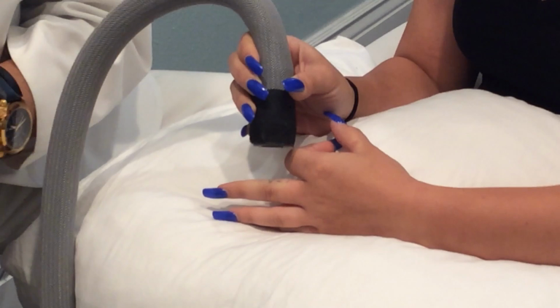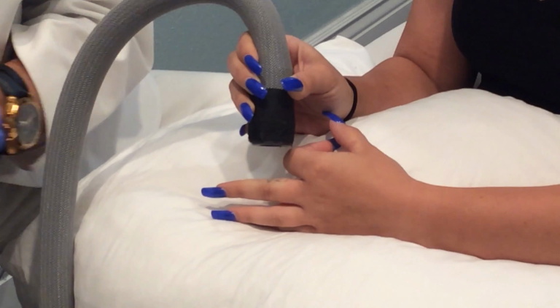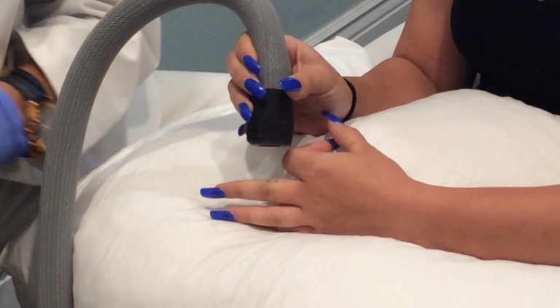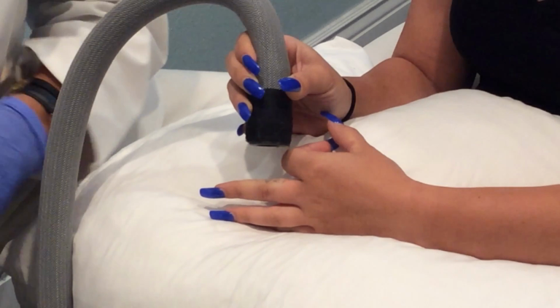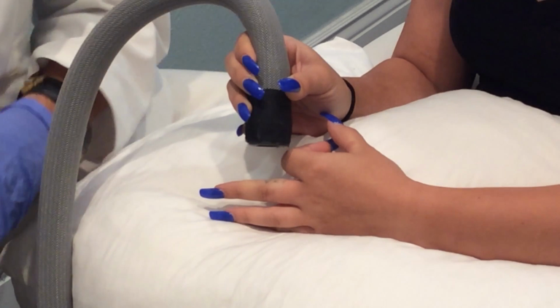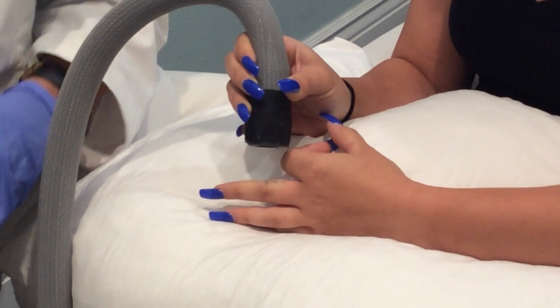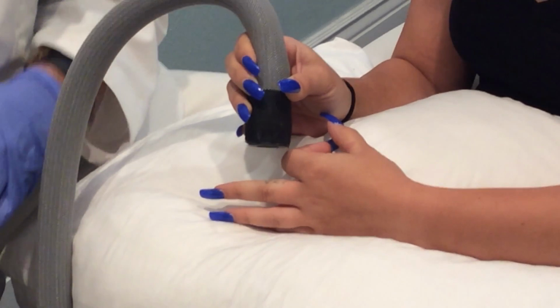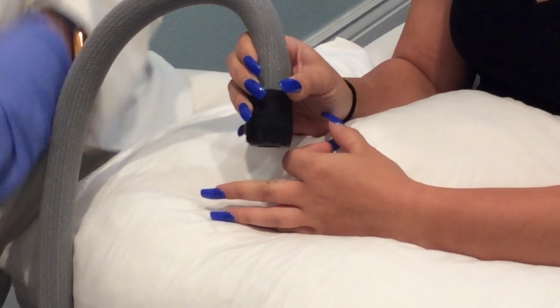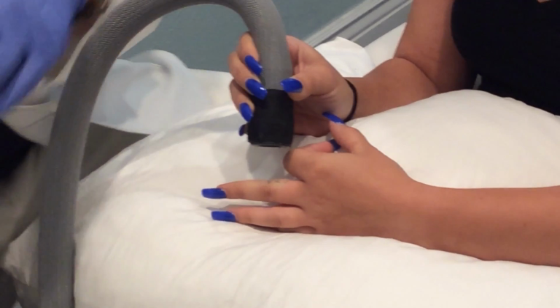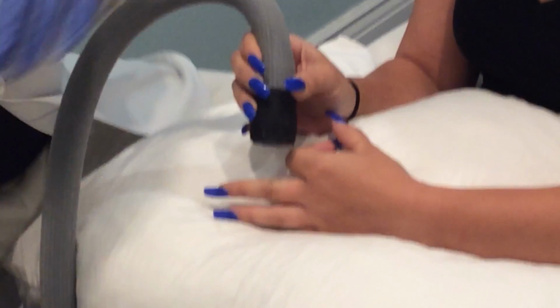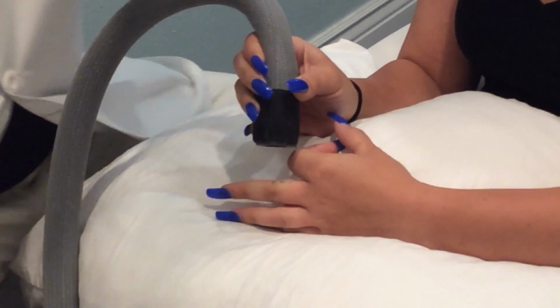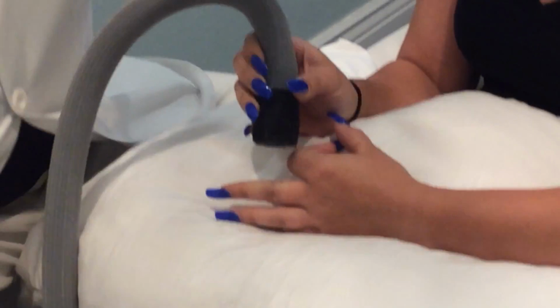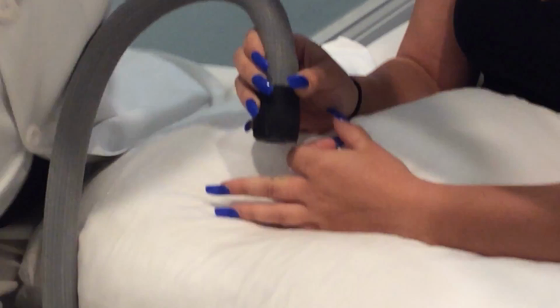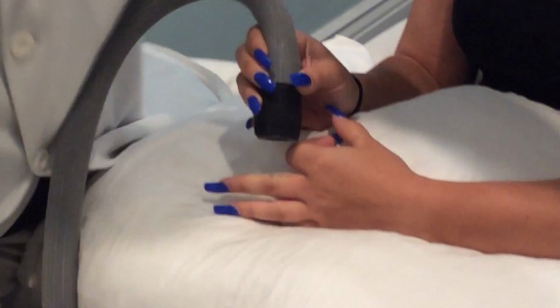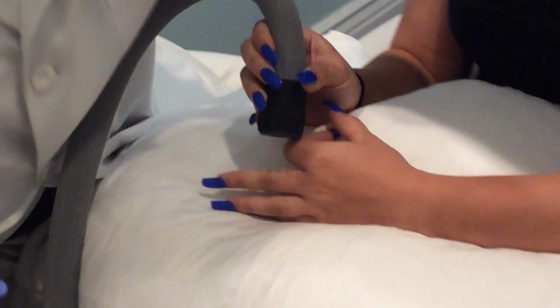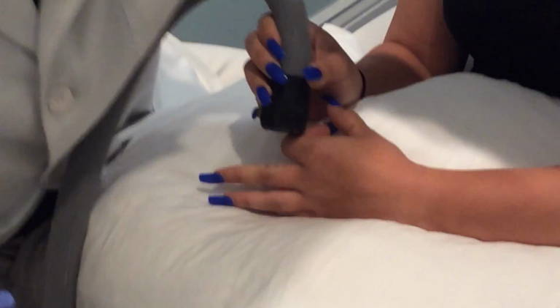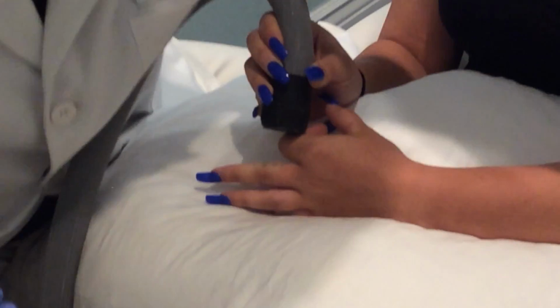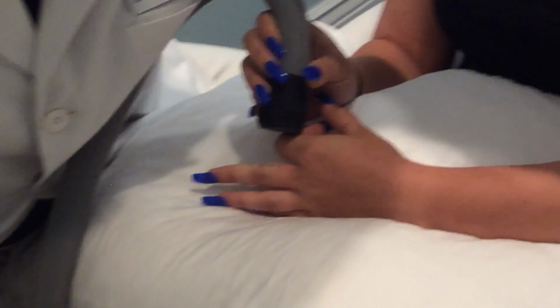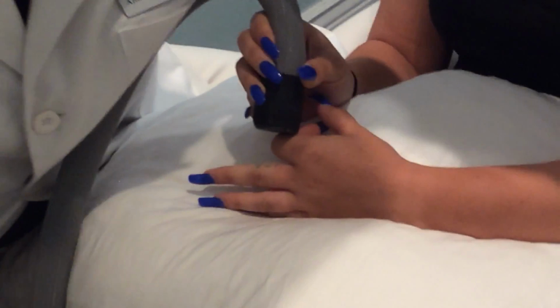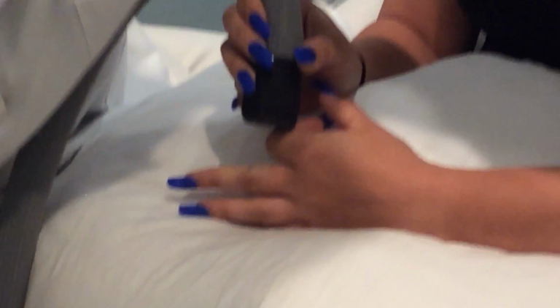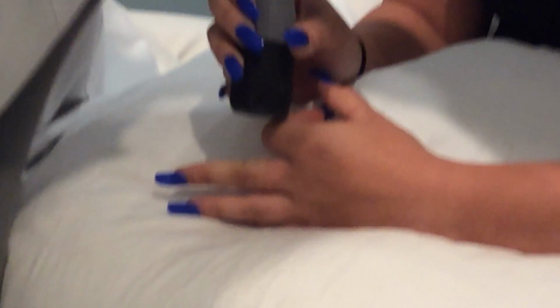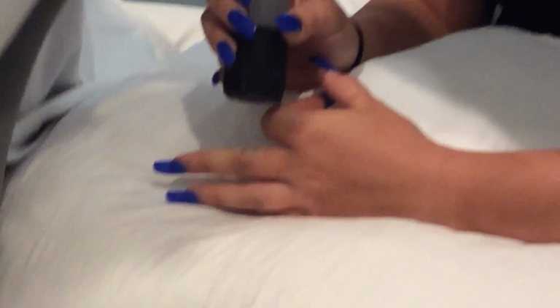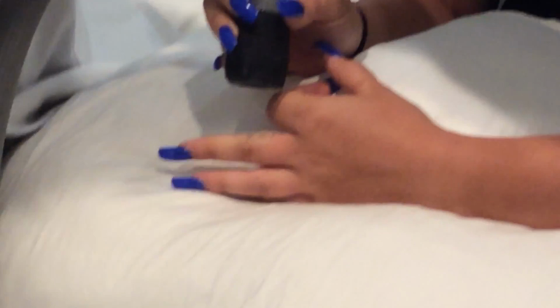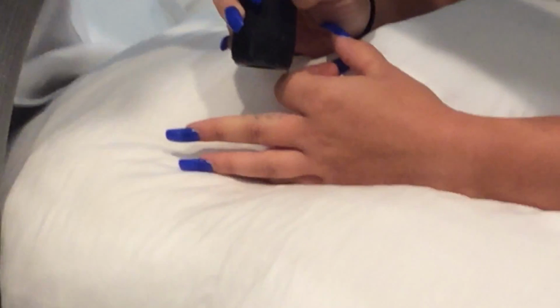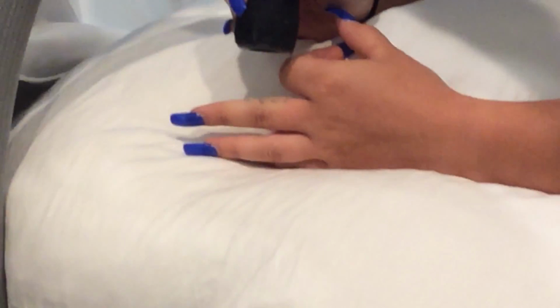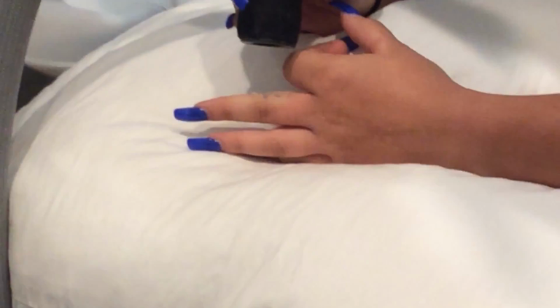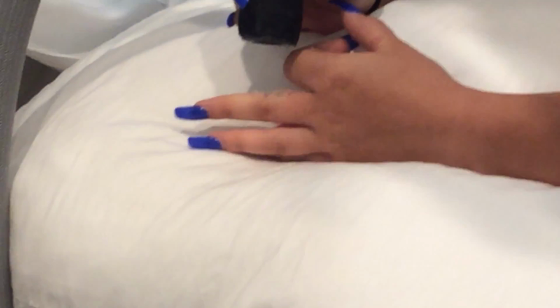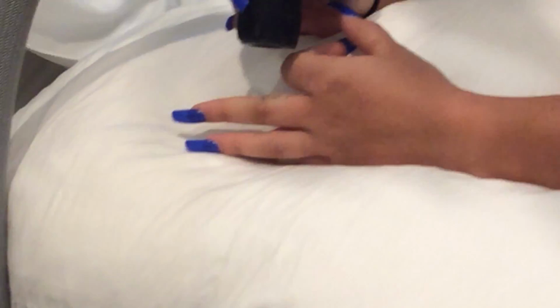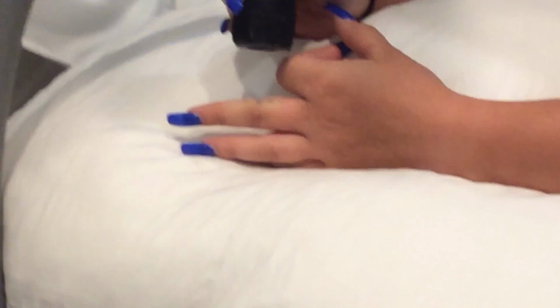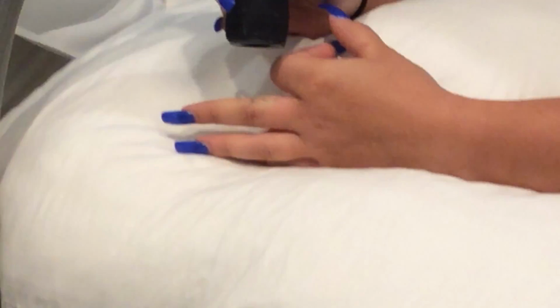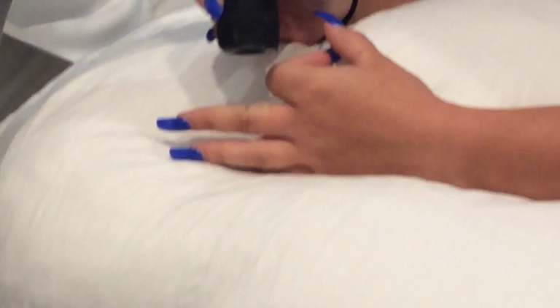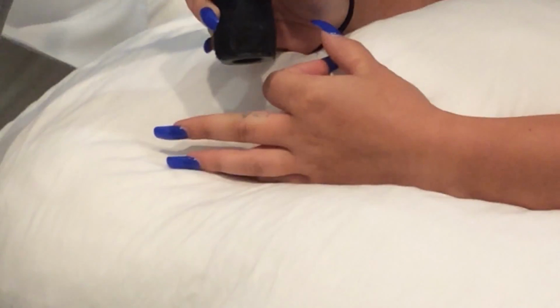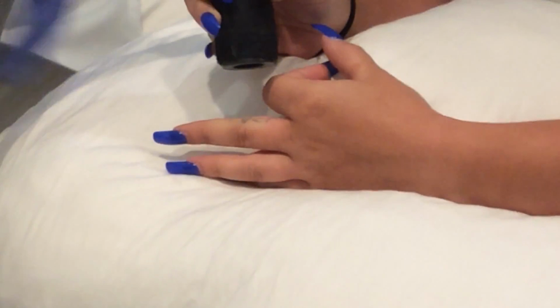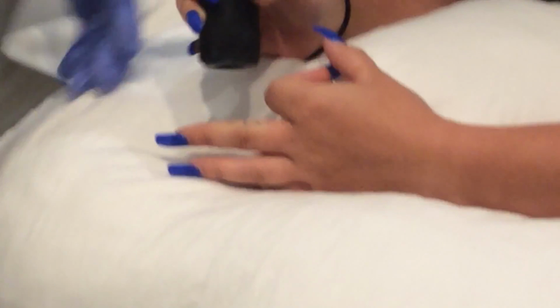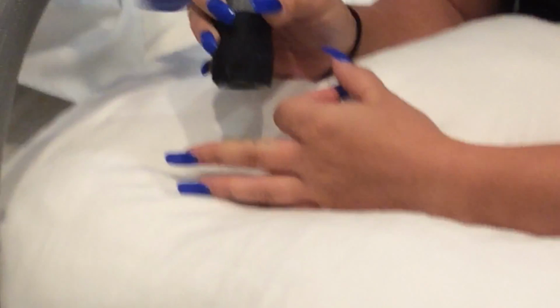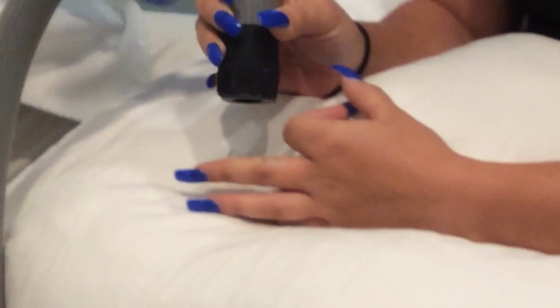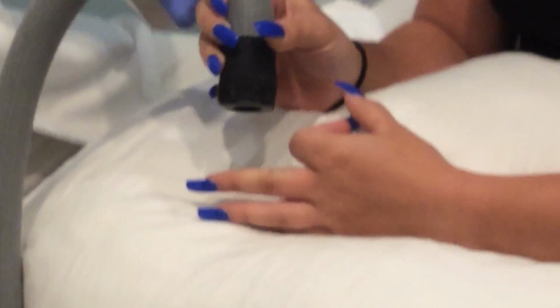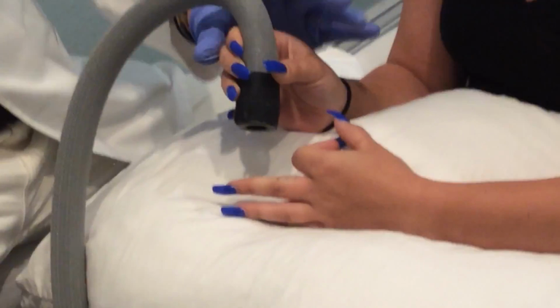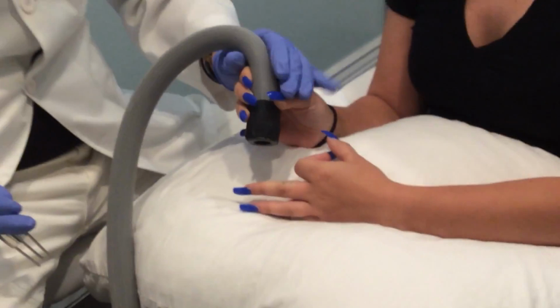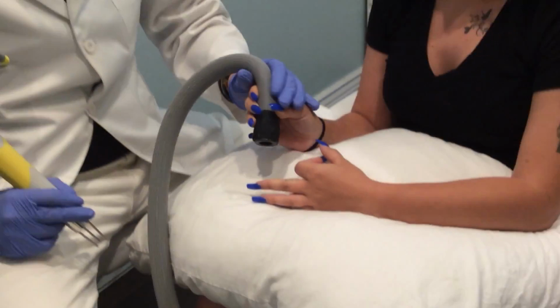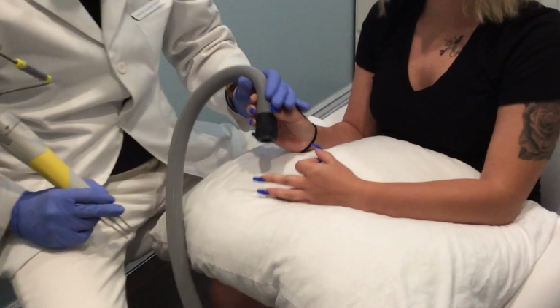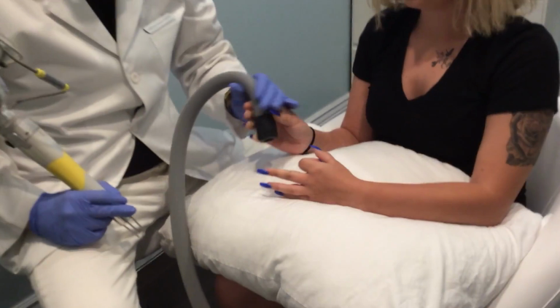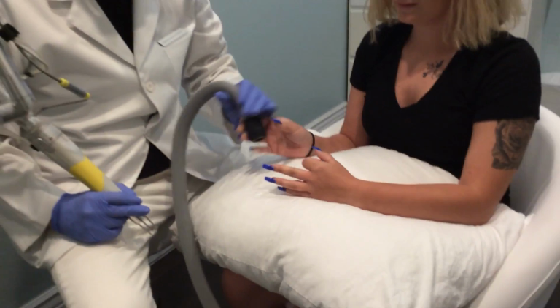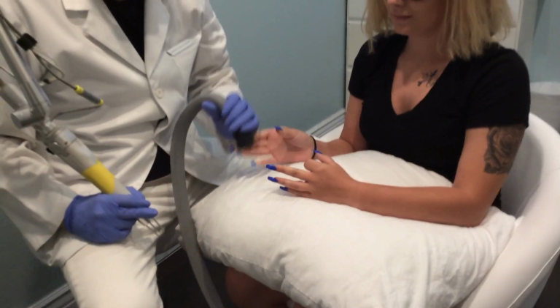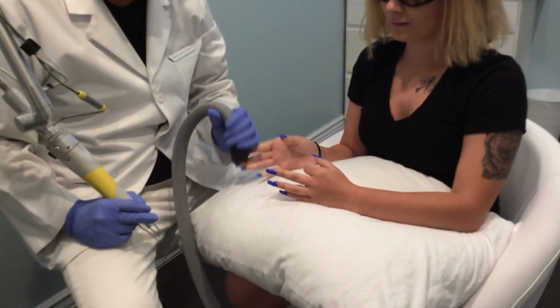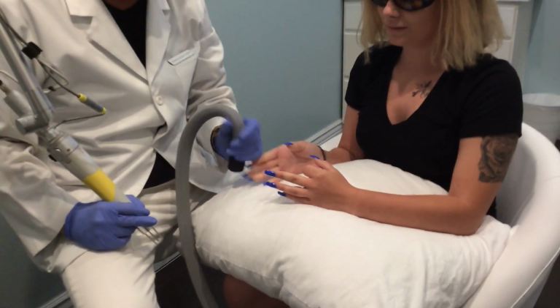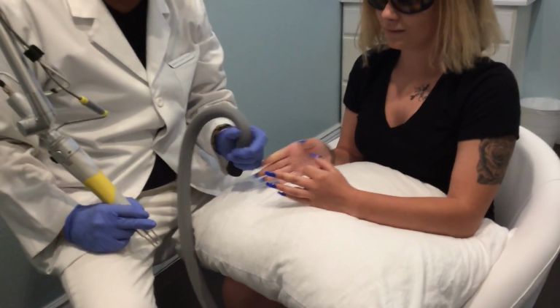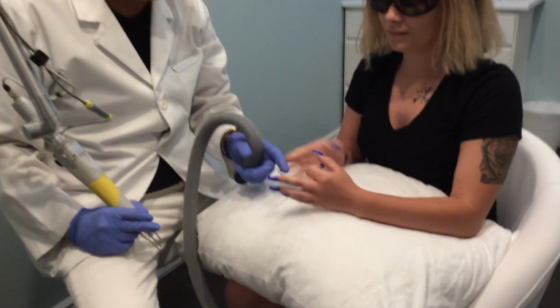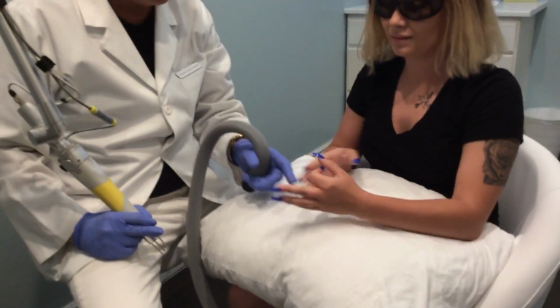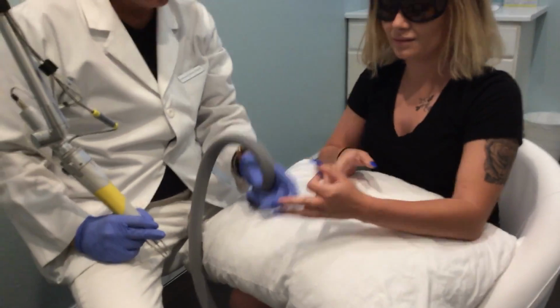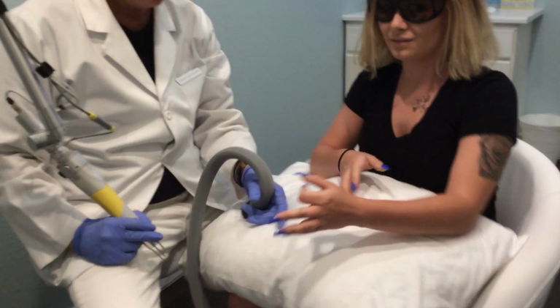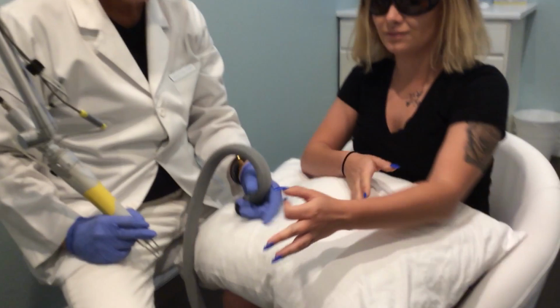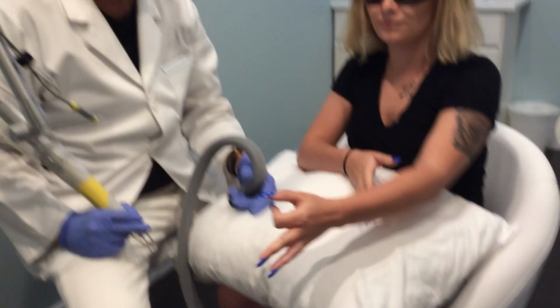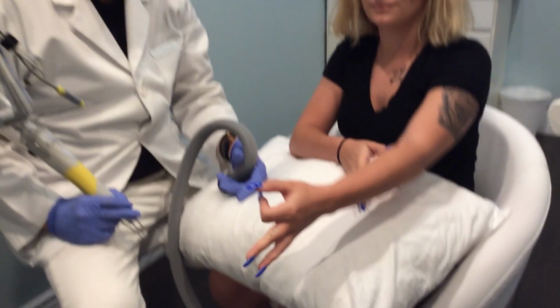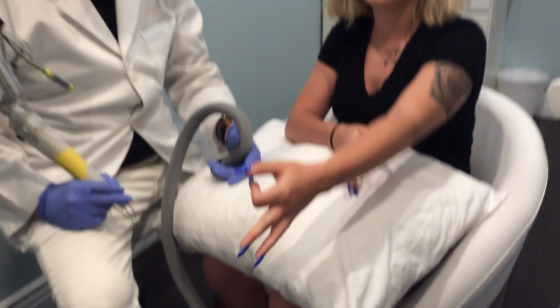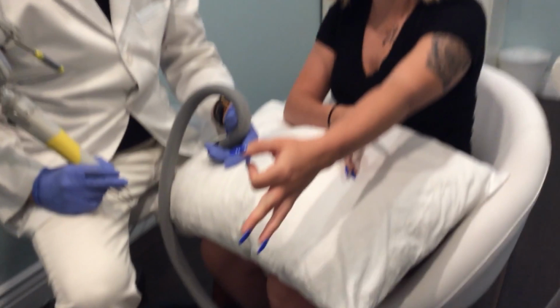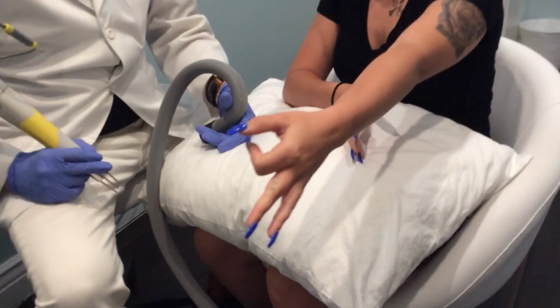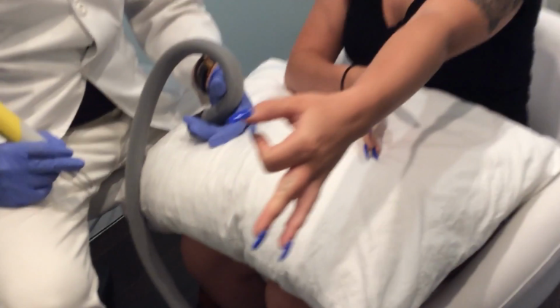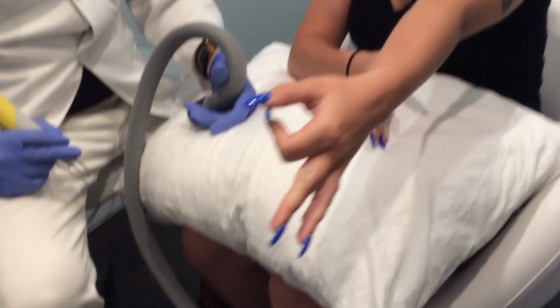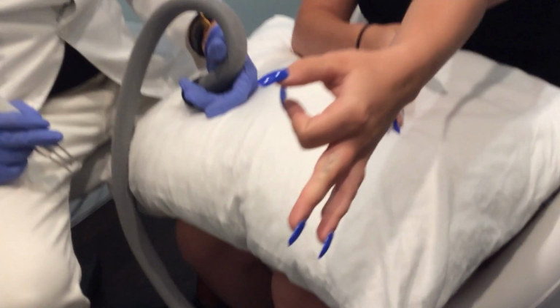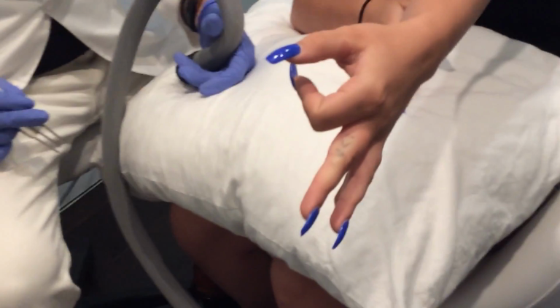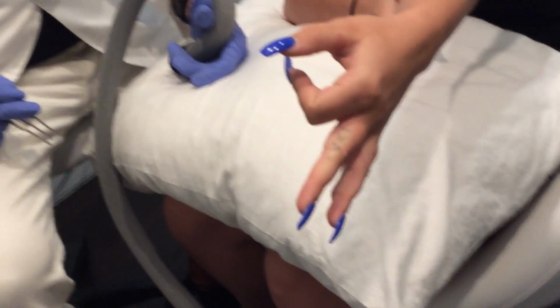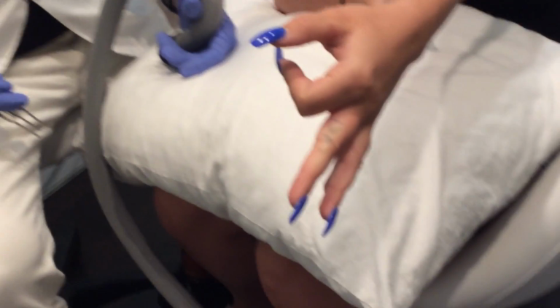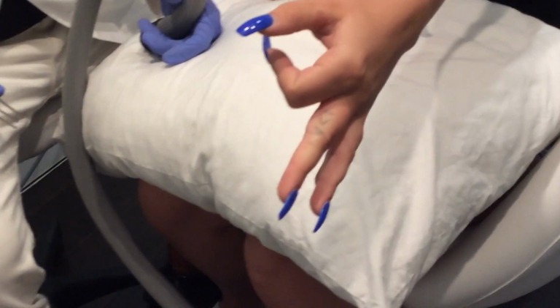The treatment is complete. You want to go ahead and show me your finger a little bit? That's after the first treatment.